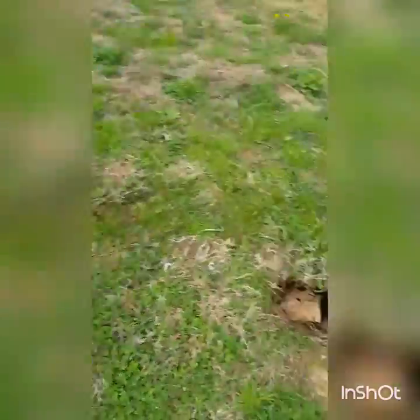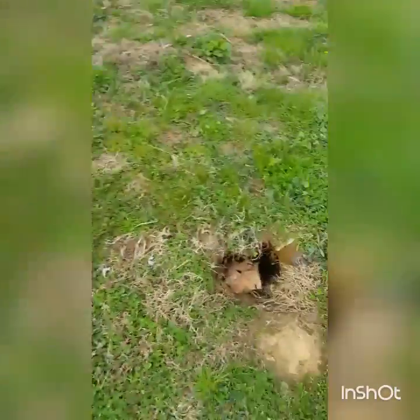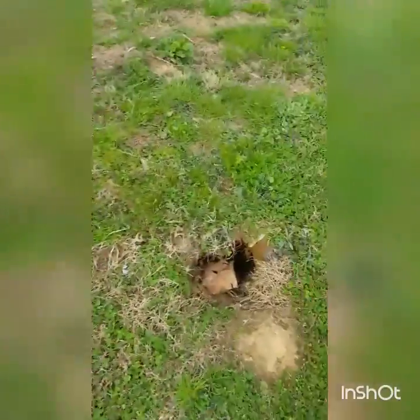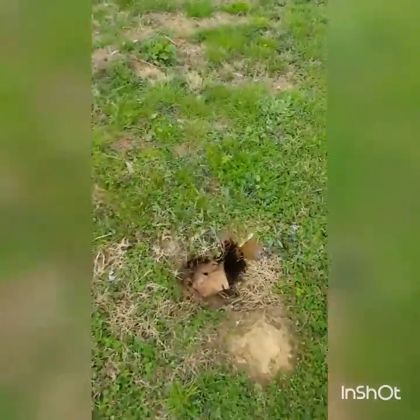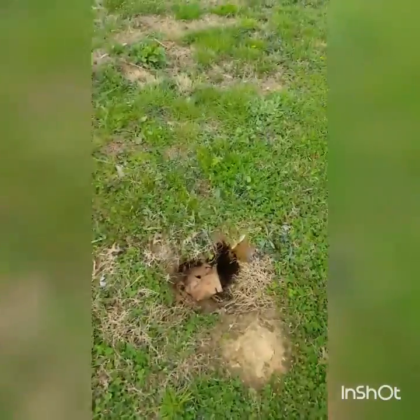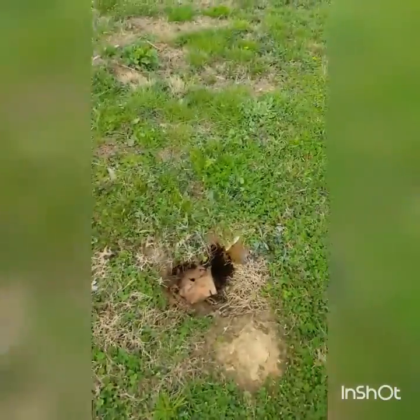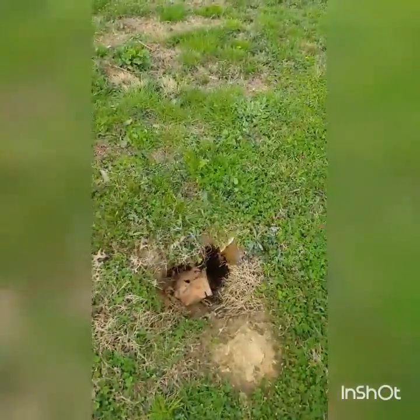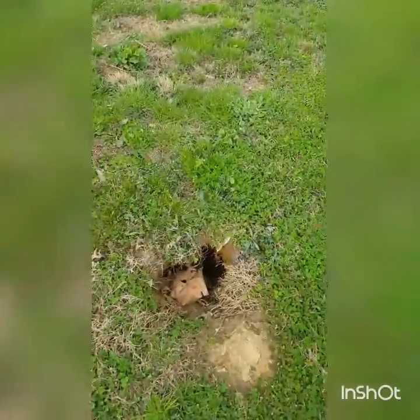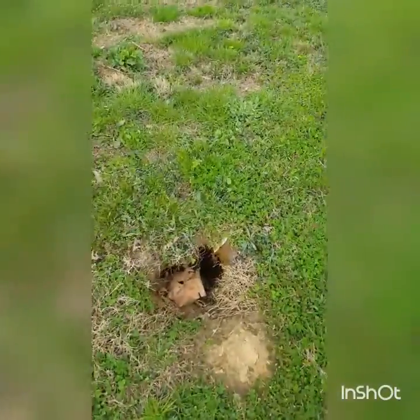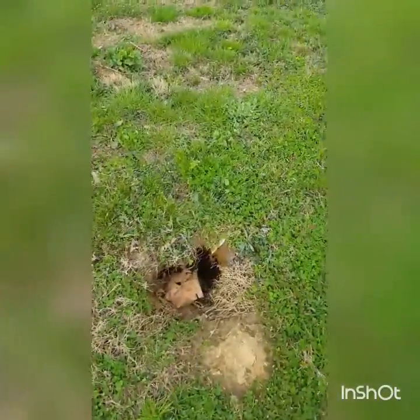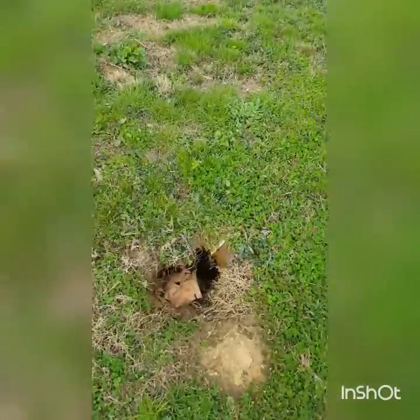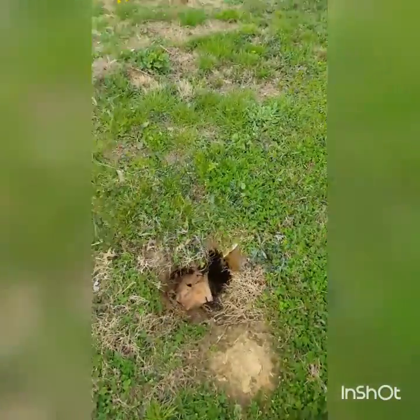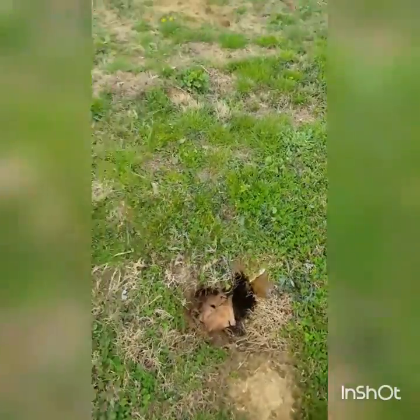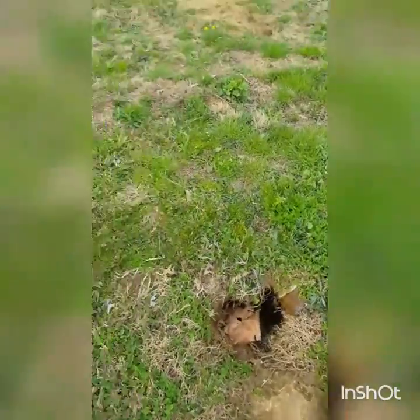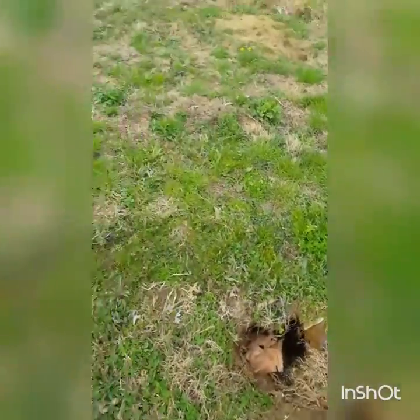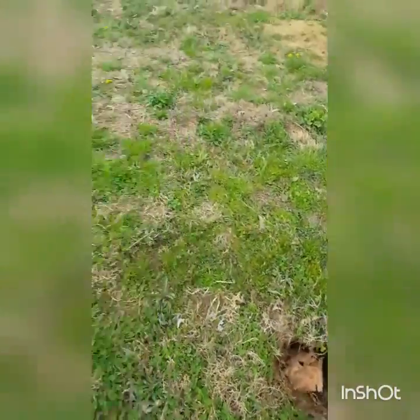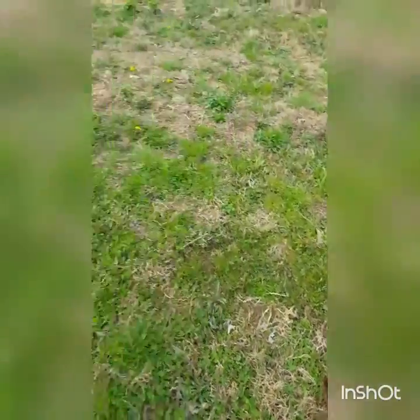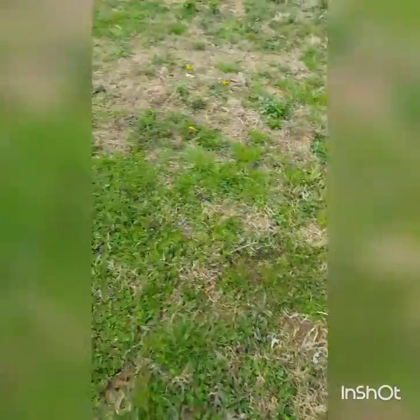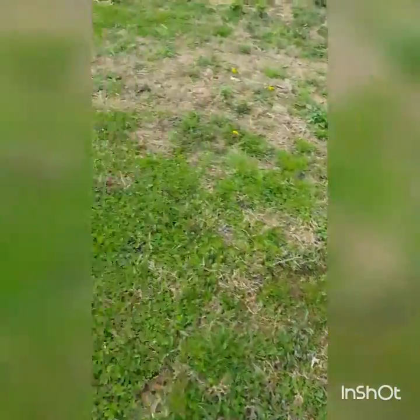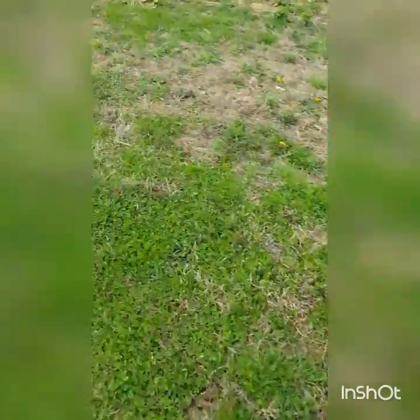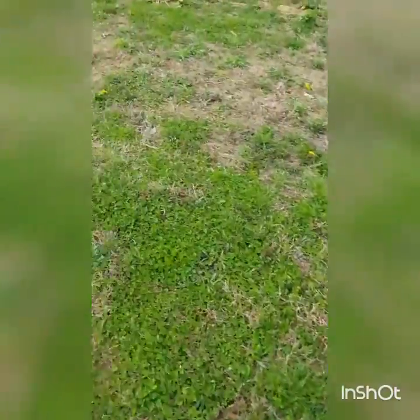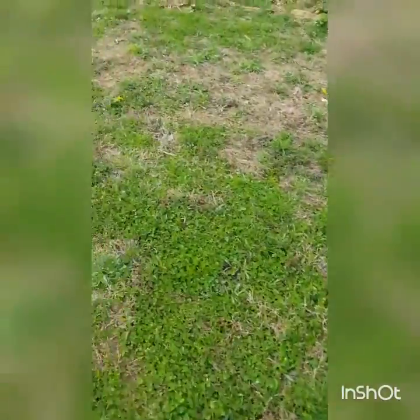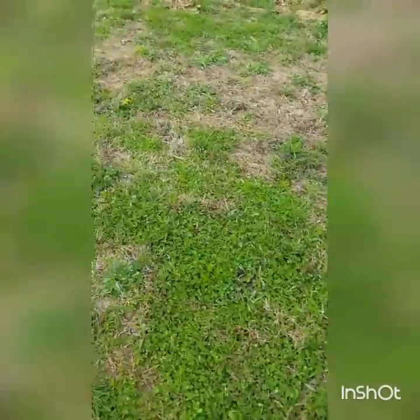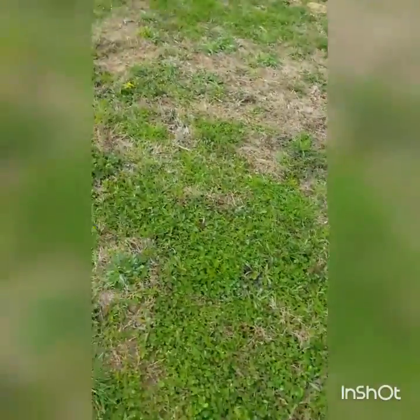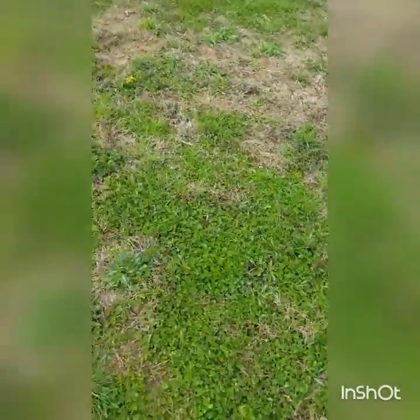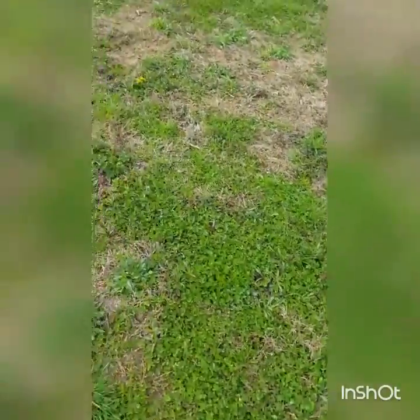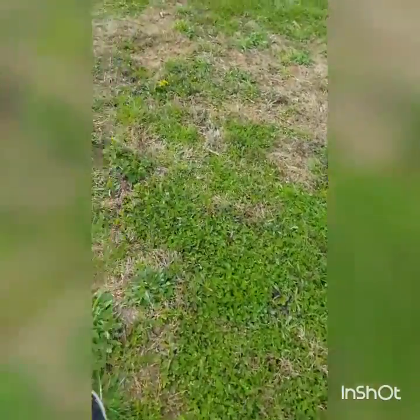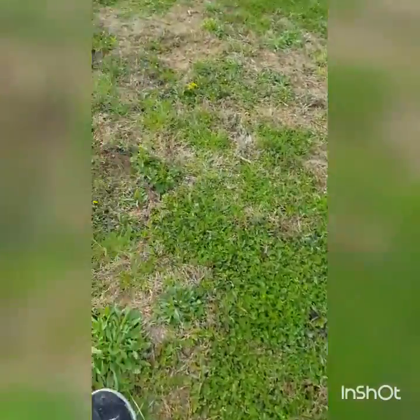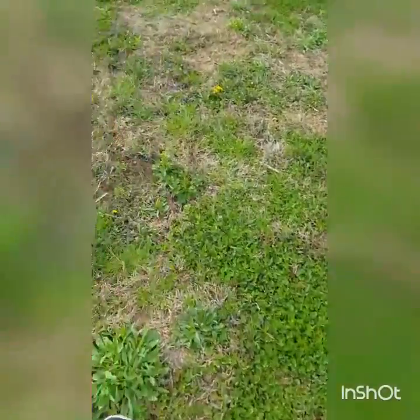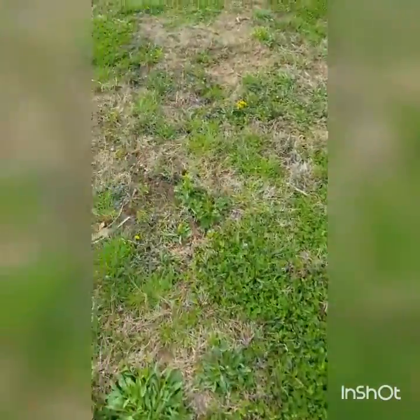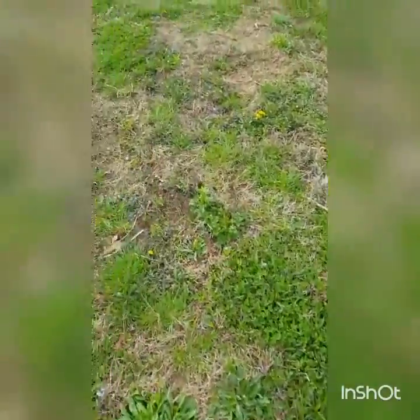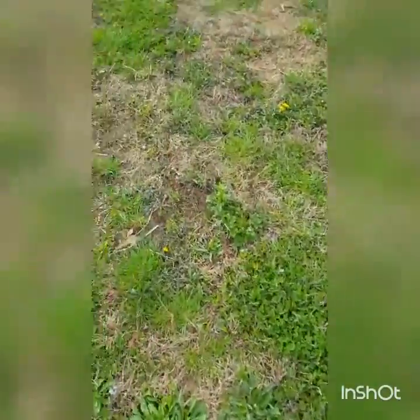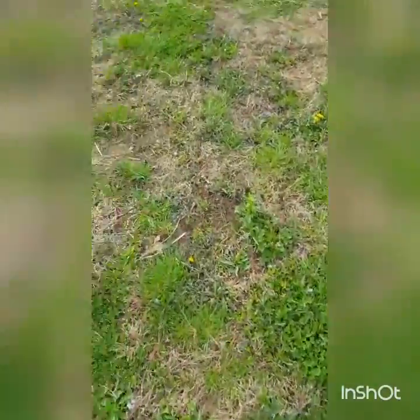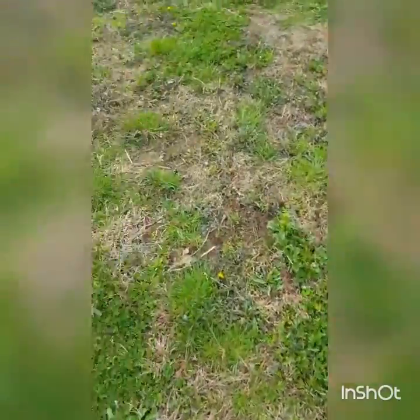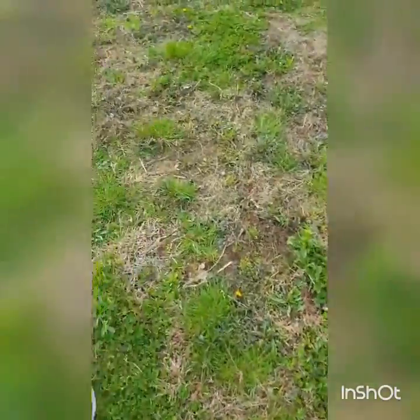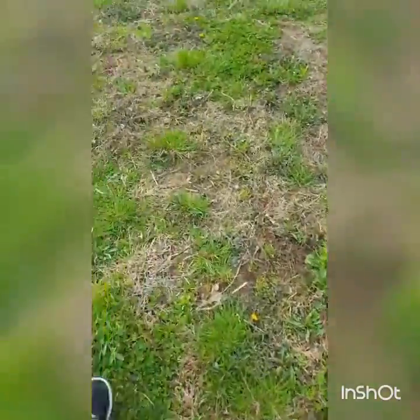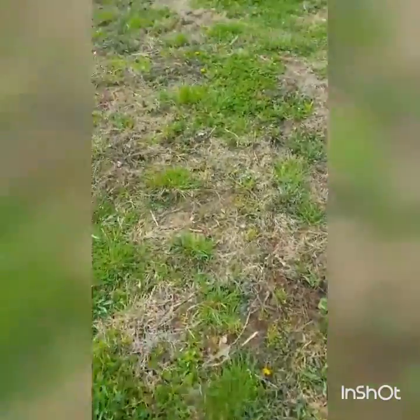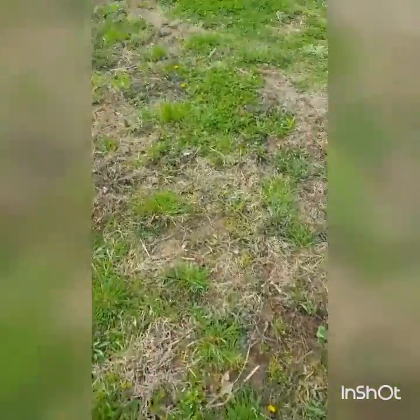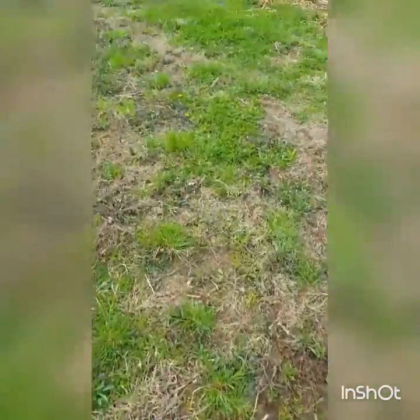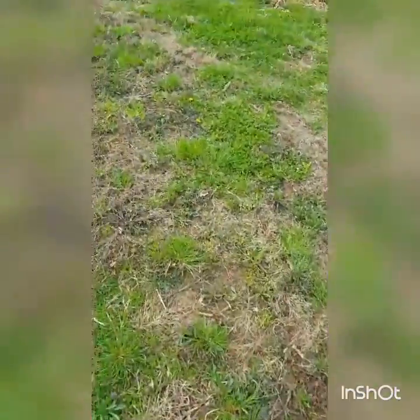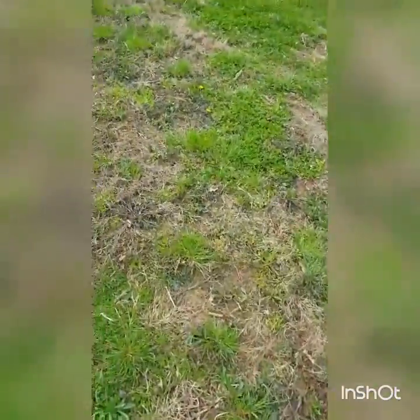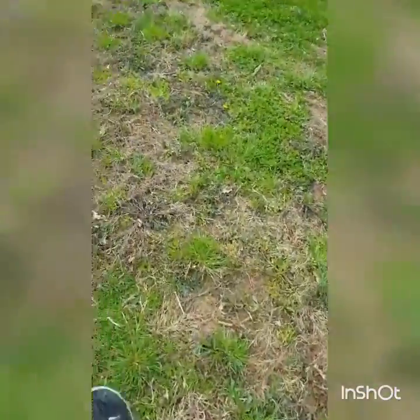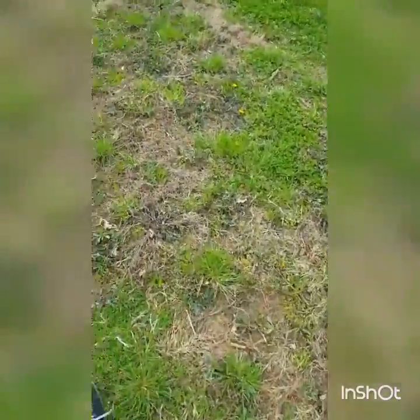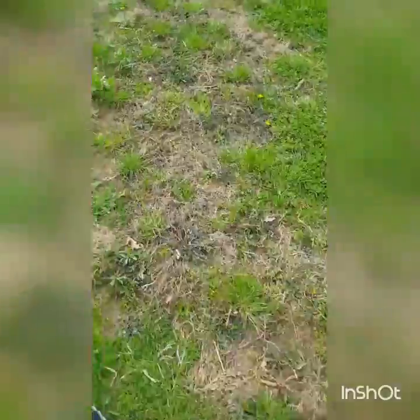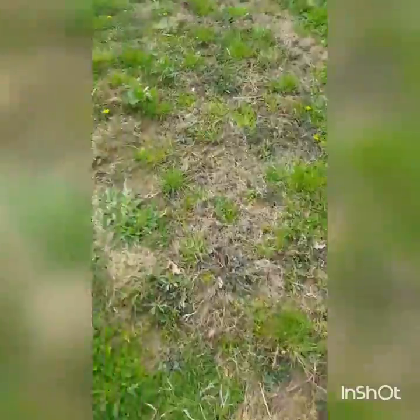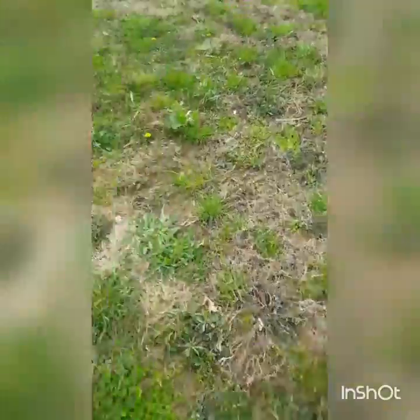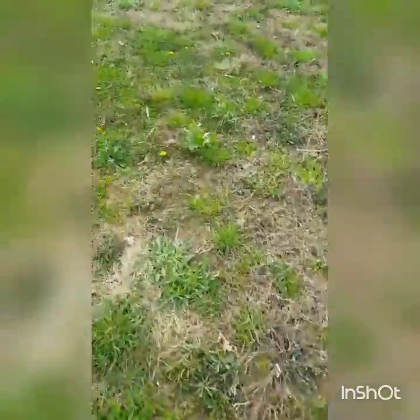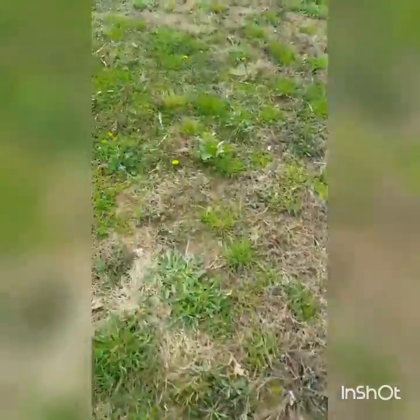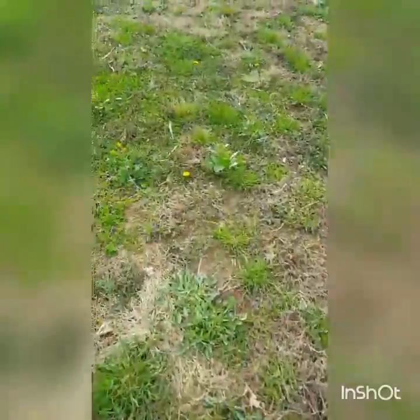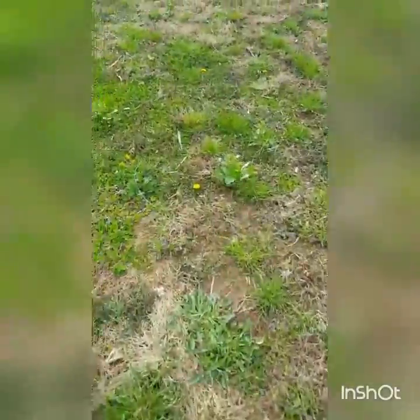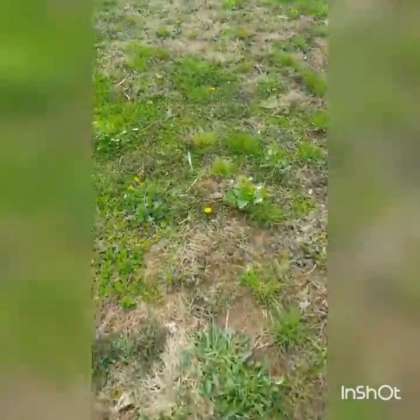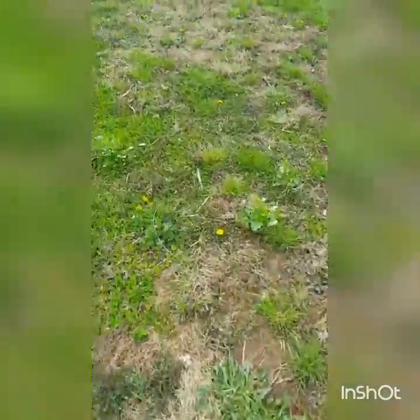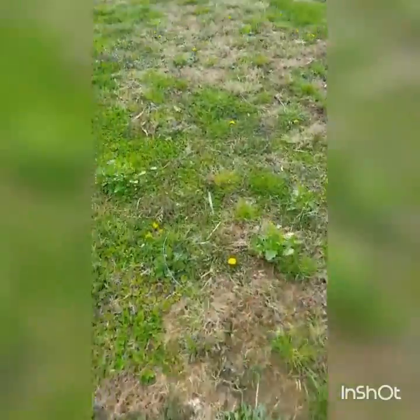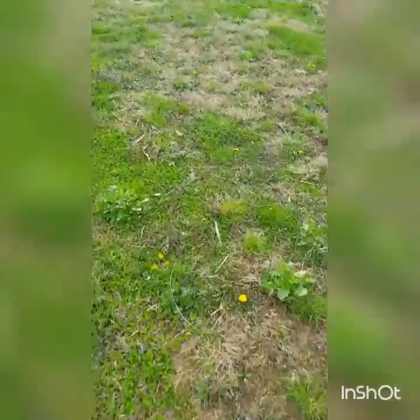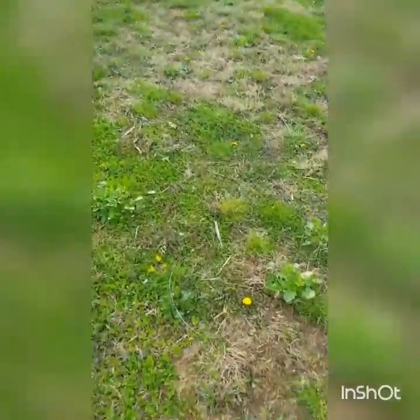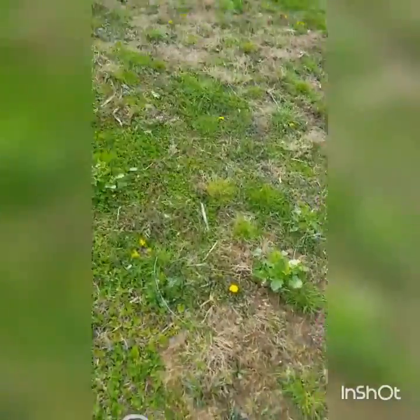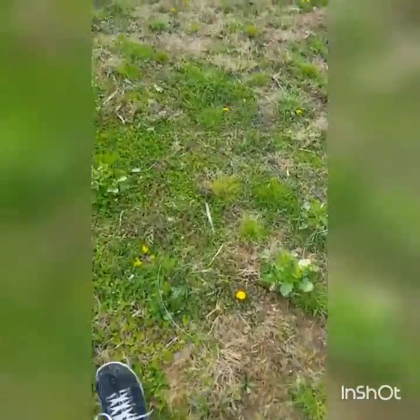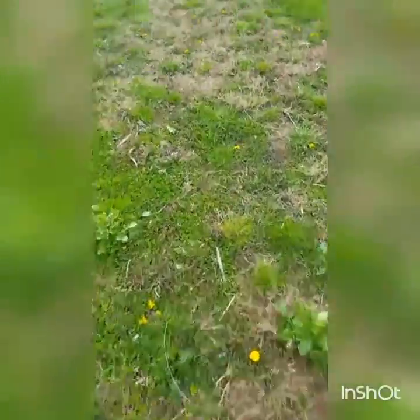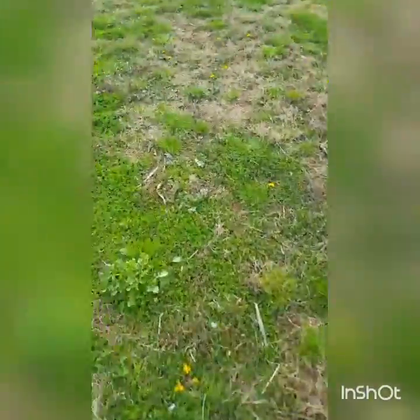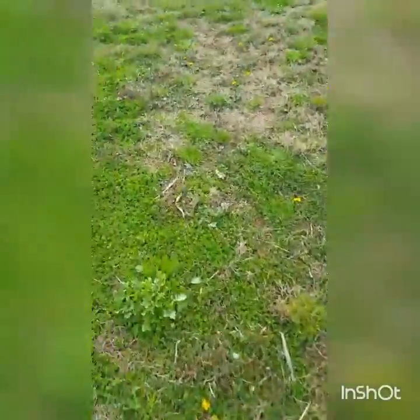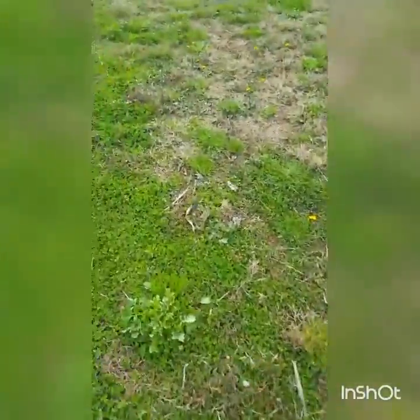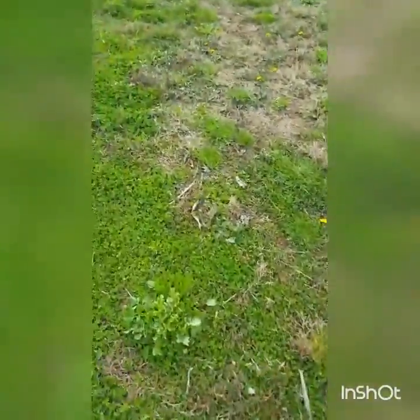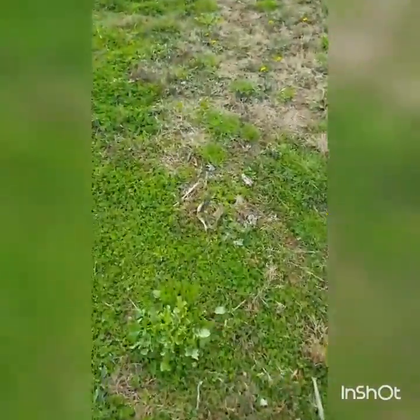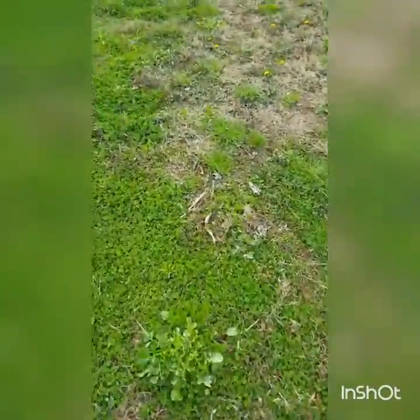Also, there's a couple big holes around here. I don't know what's living in them — maybe groundhog? I don't know.